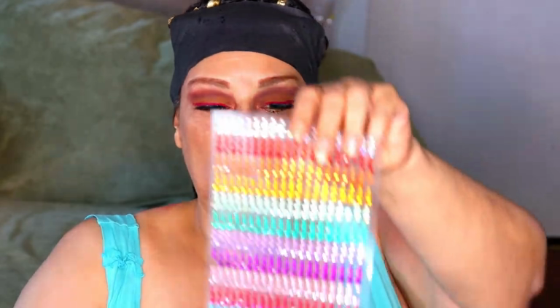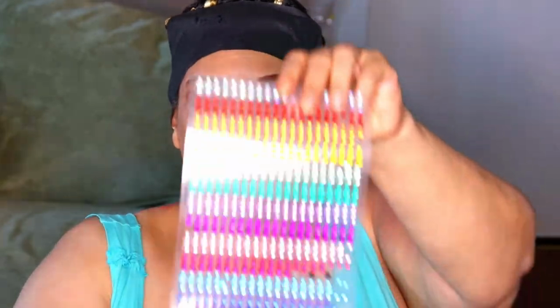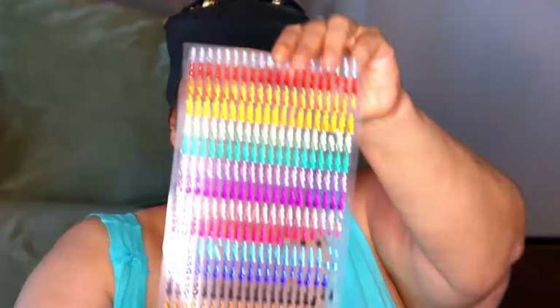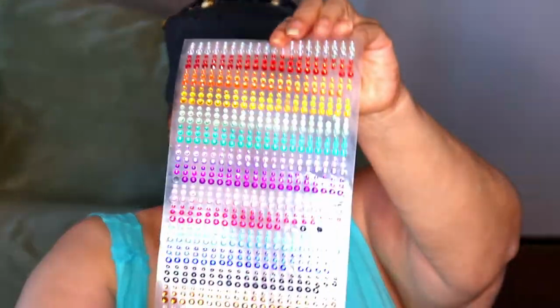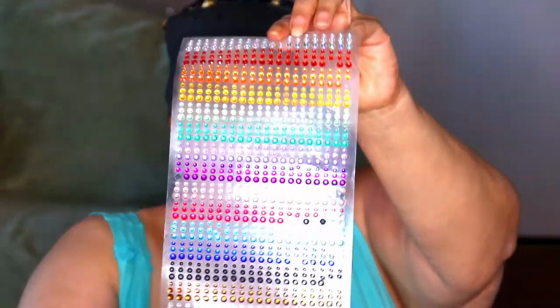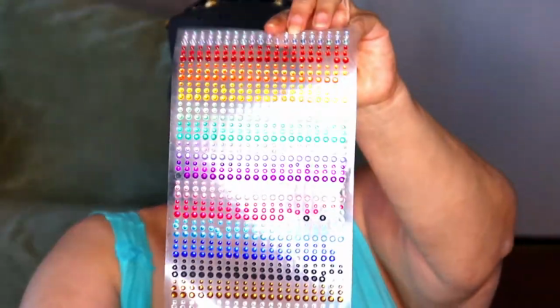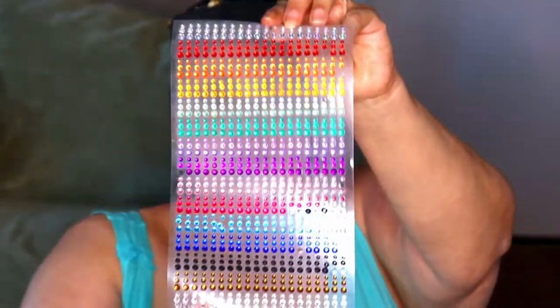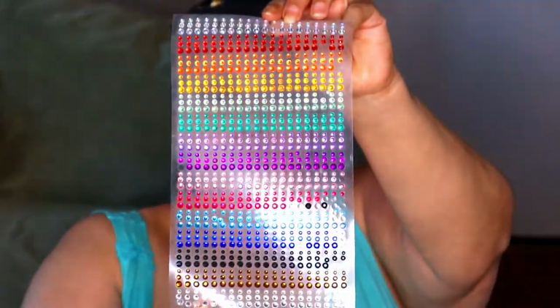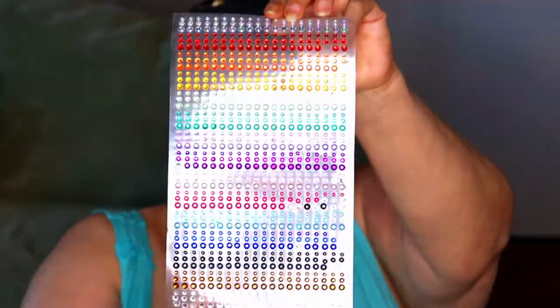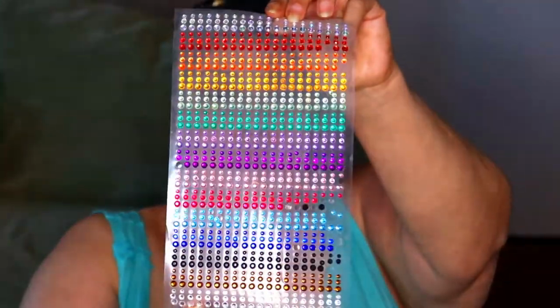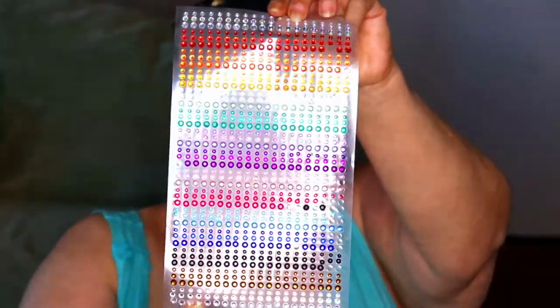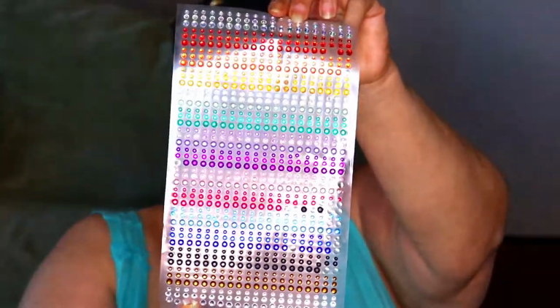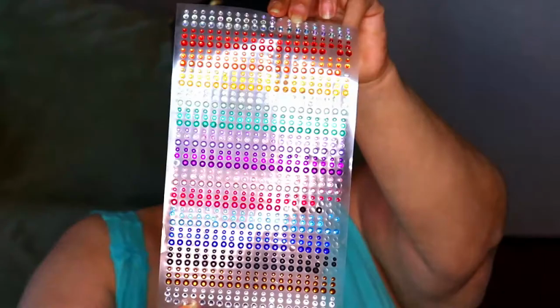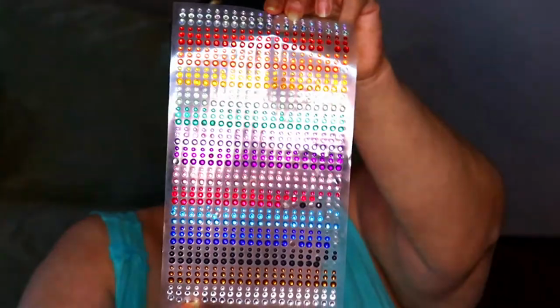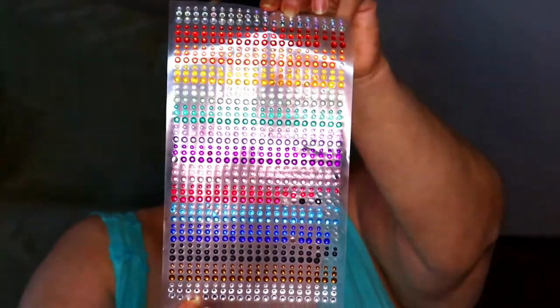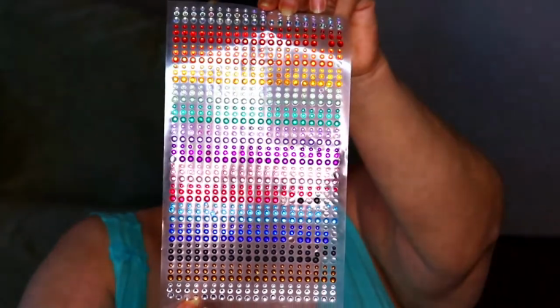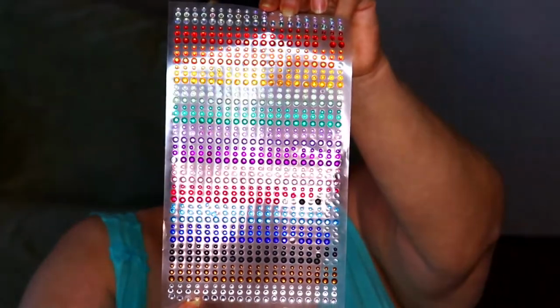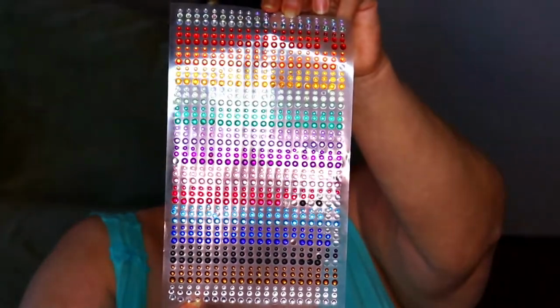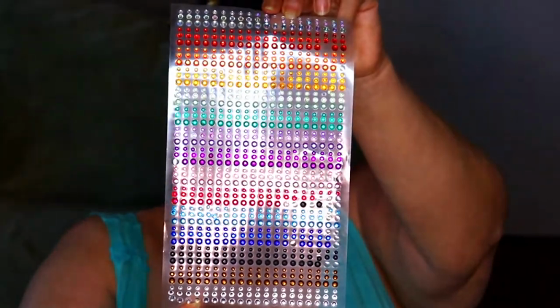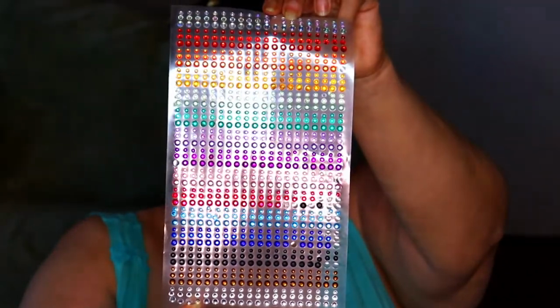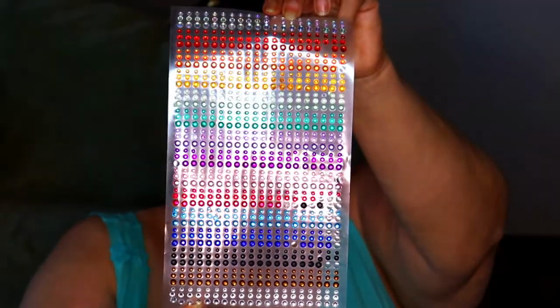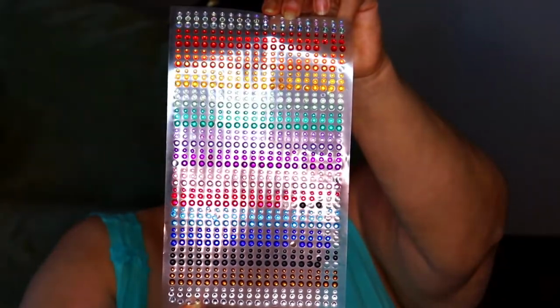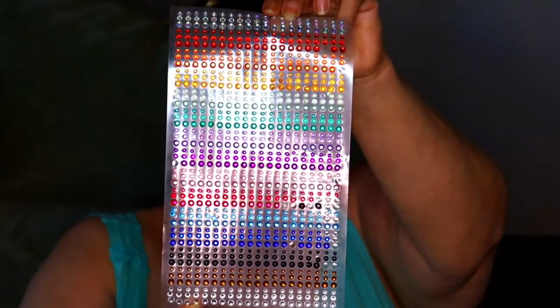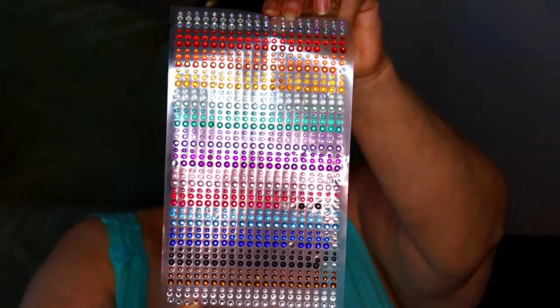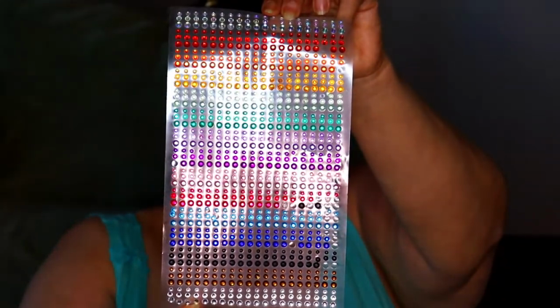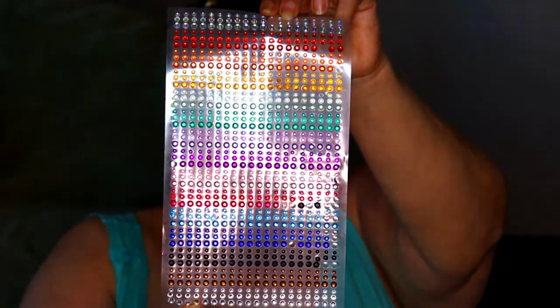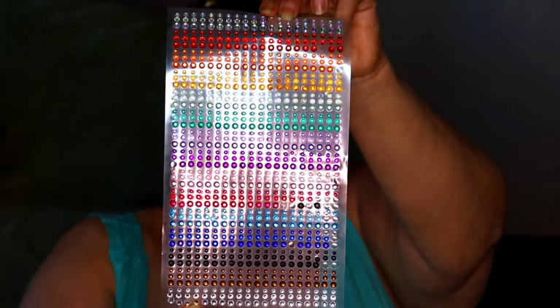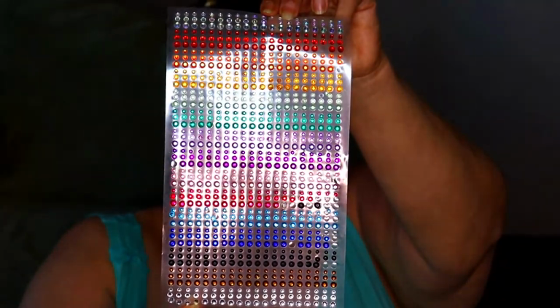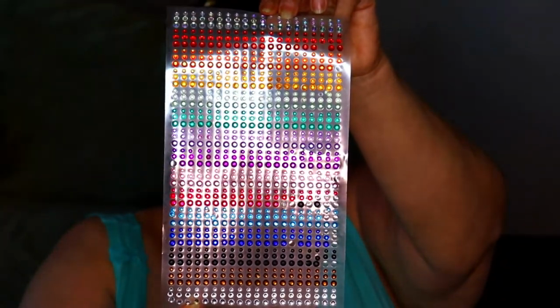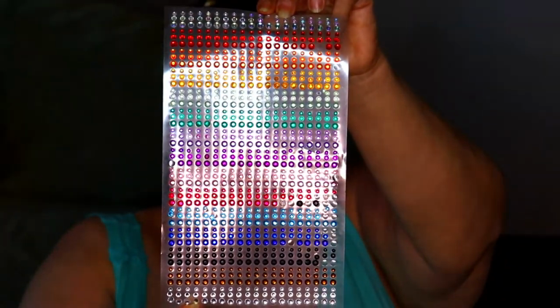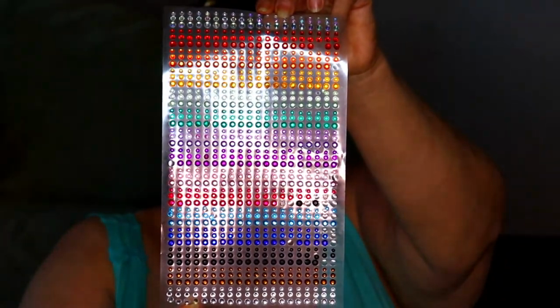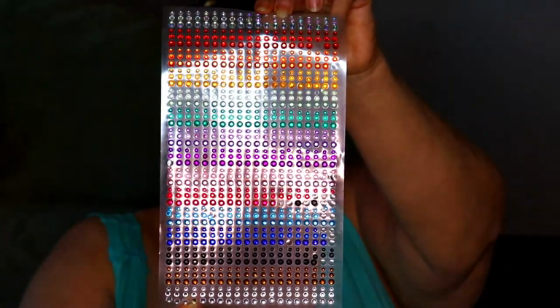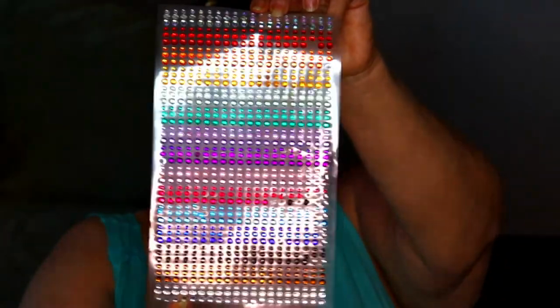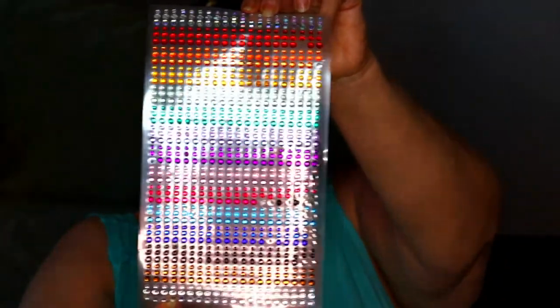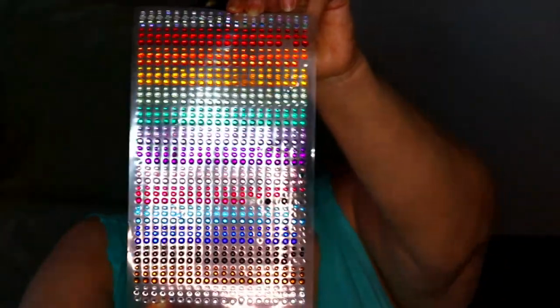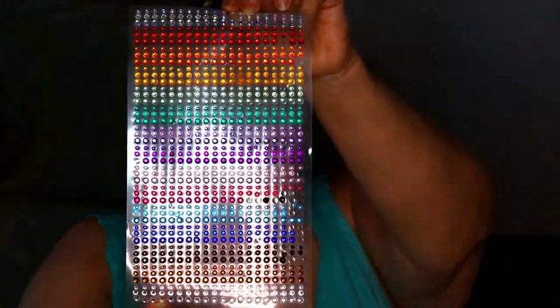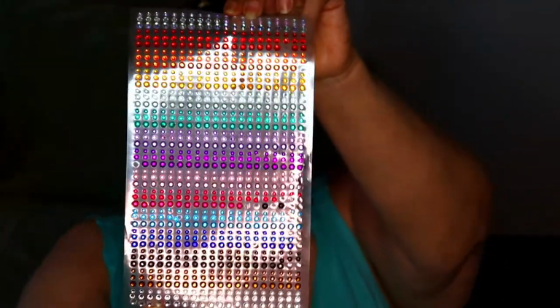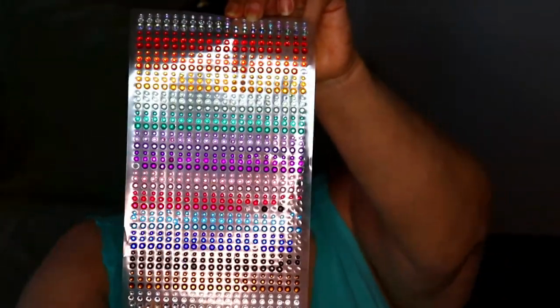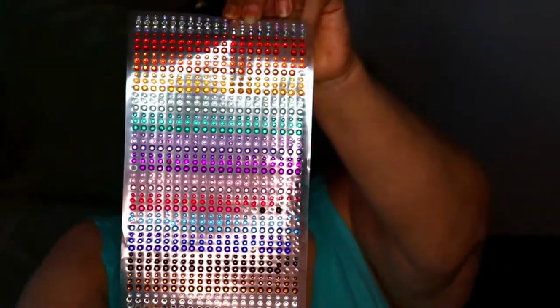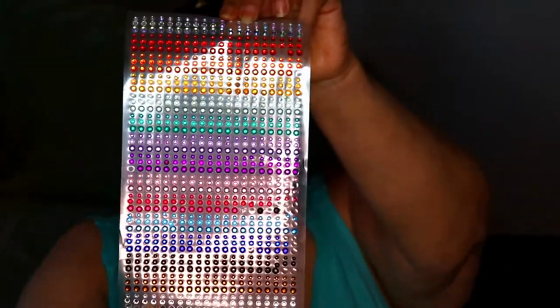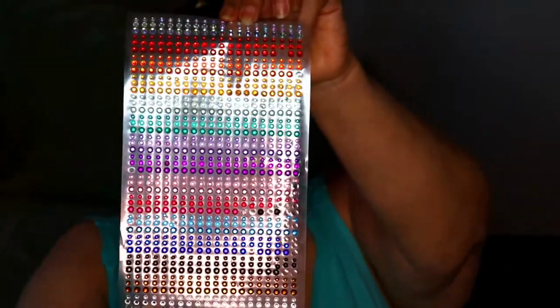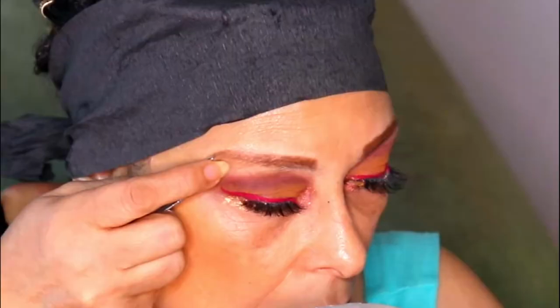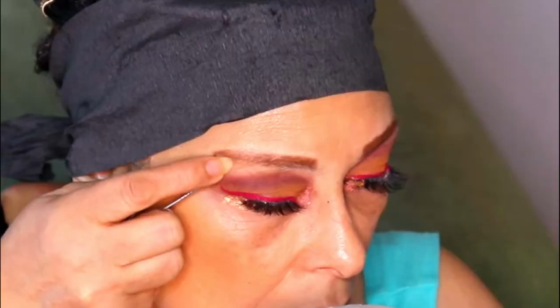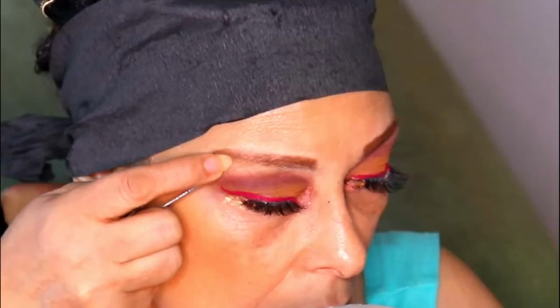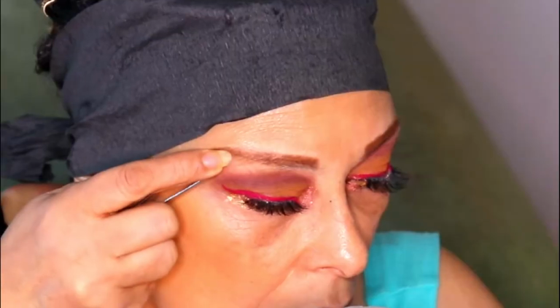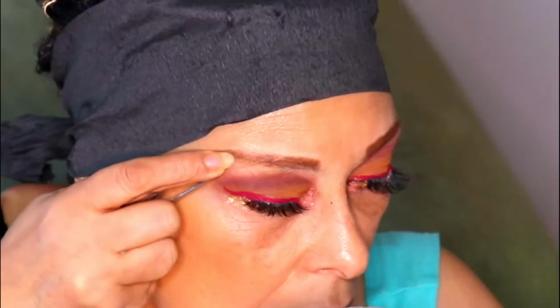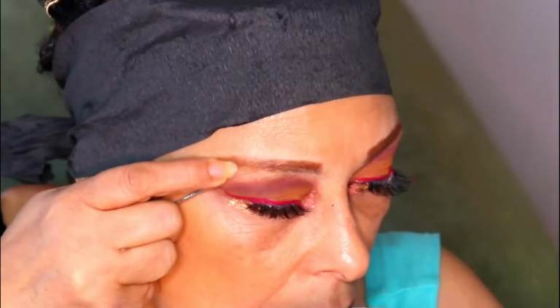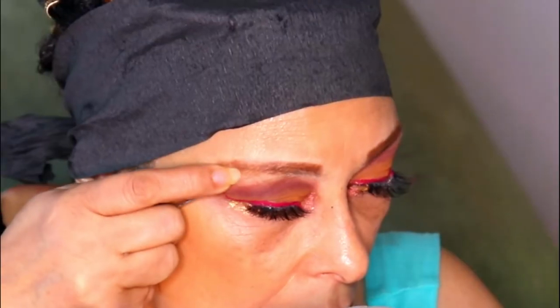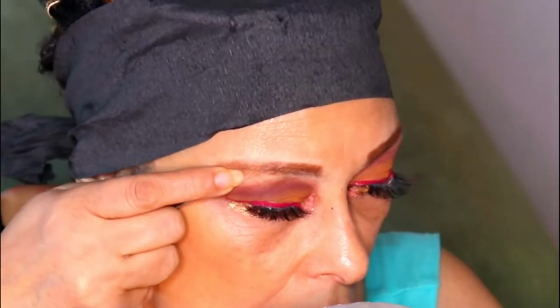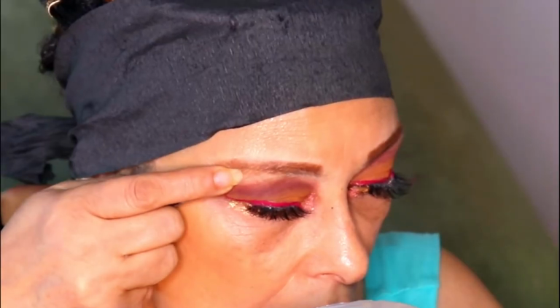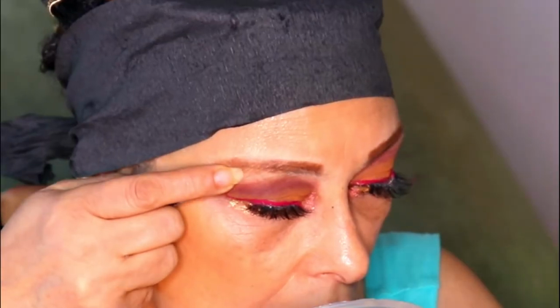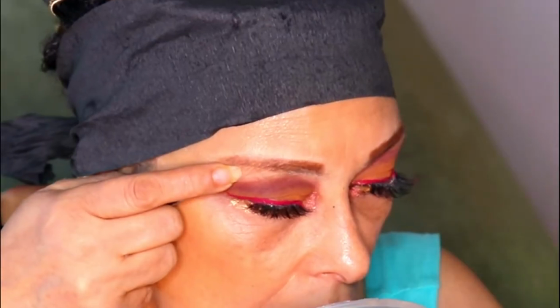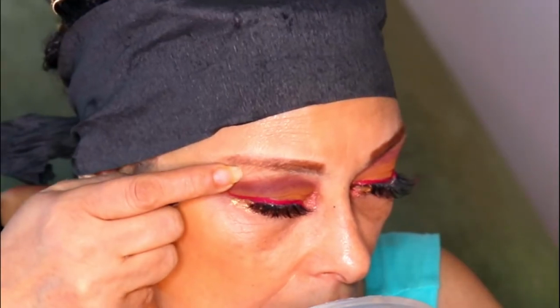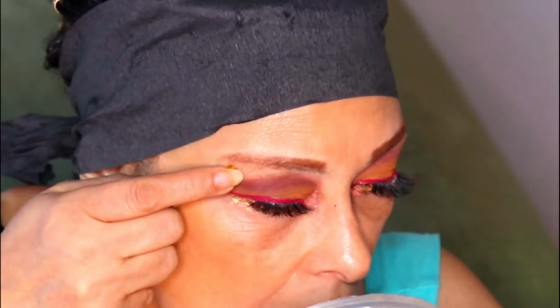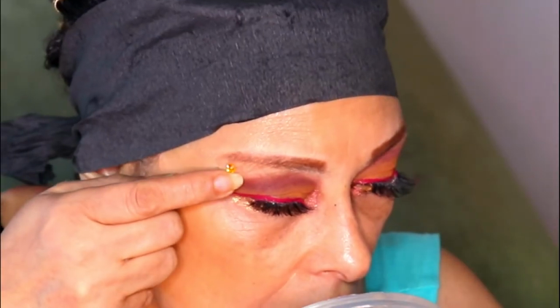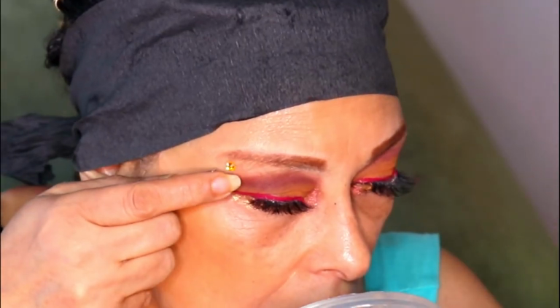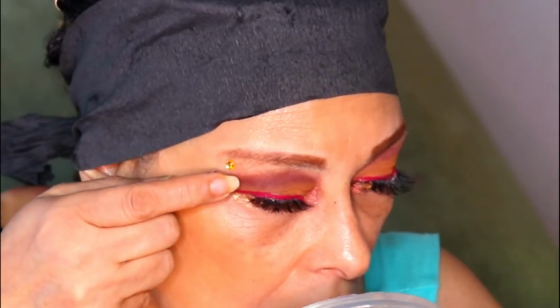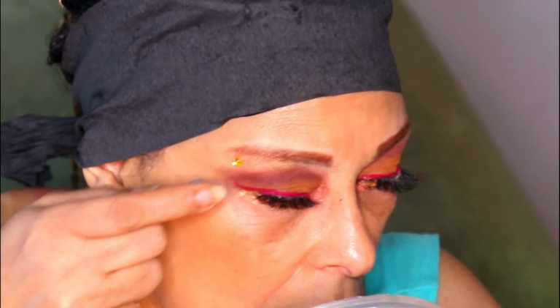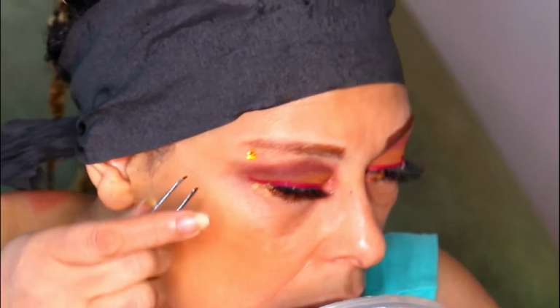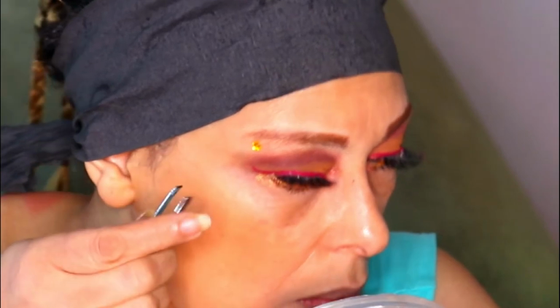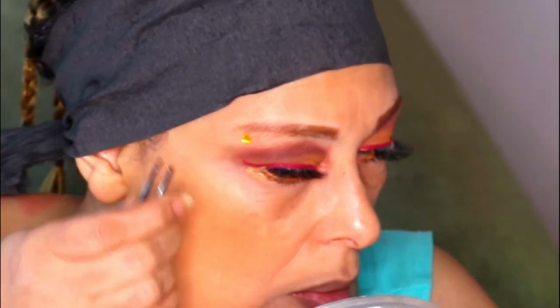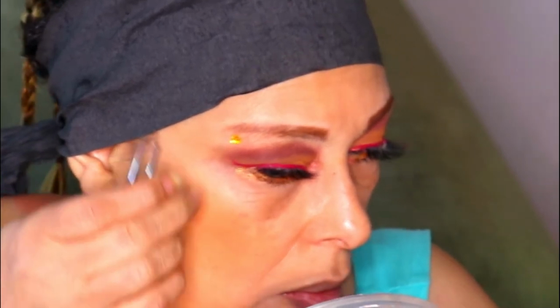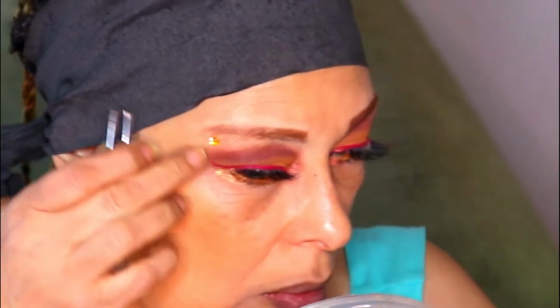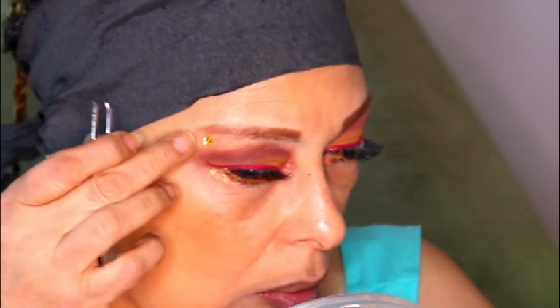I got this sheet of rhinestones from Amazon and I'm just going to add a couple right under my brow.